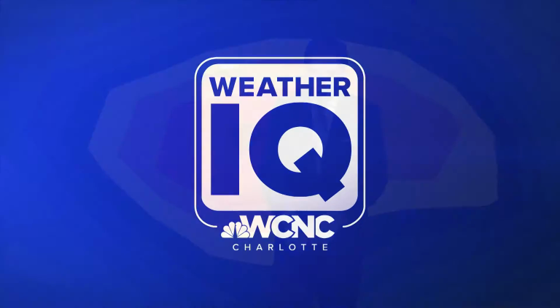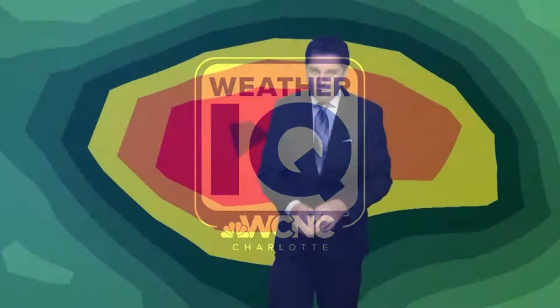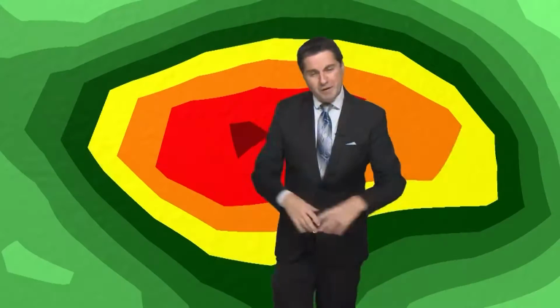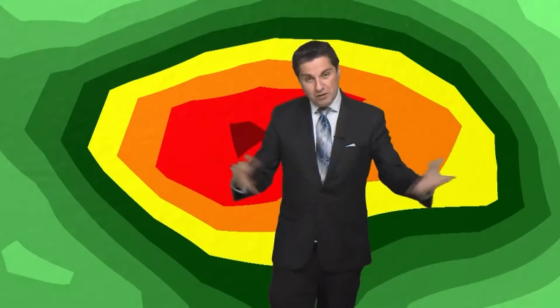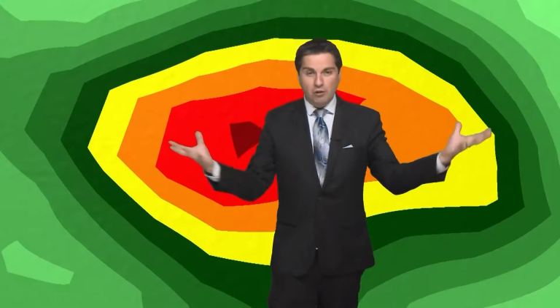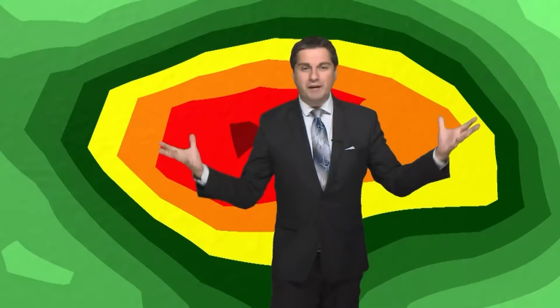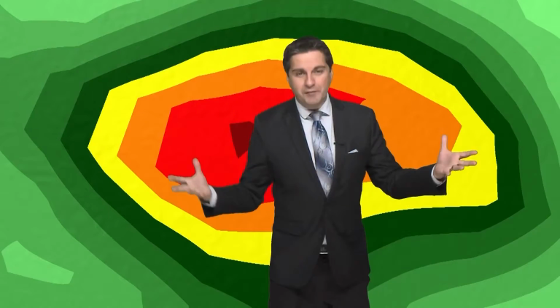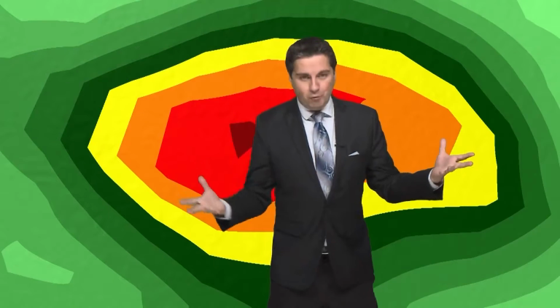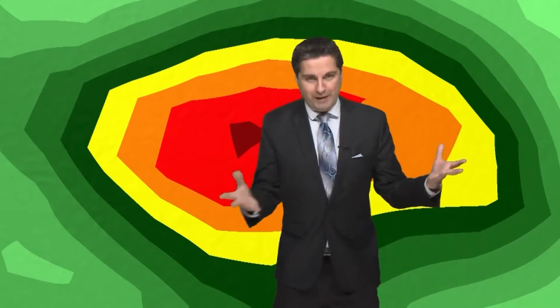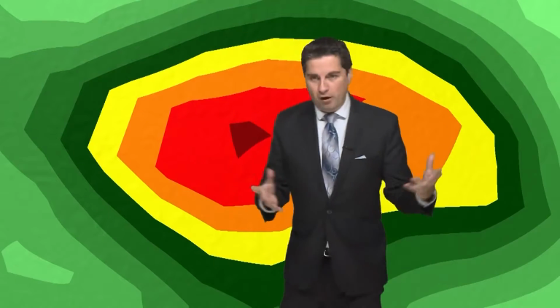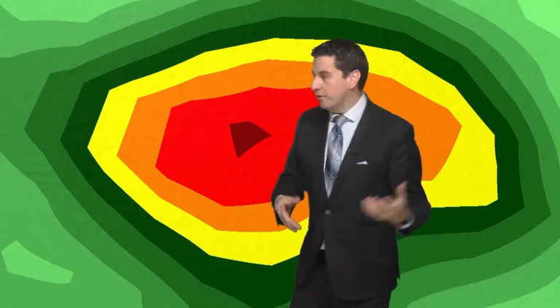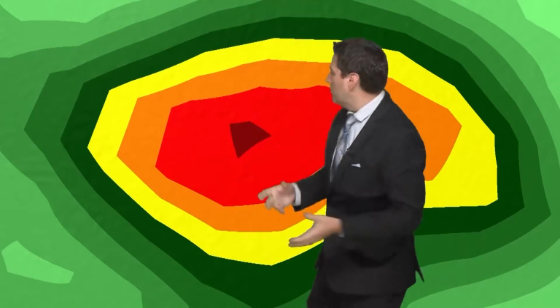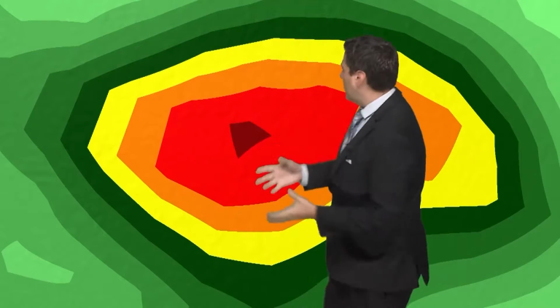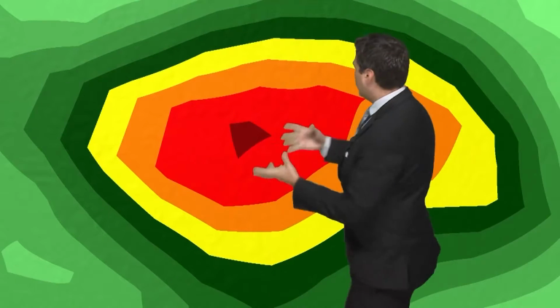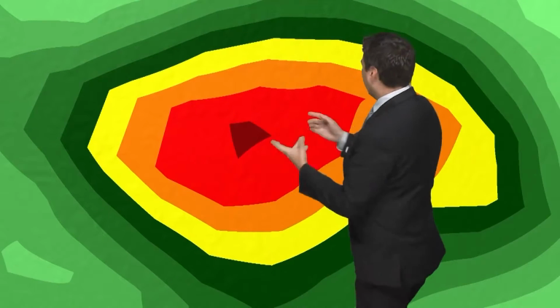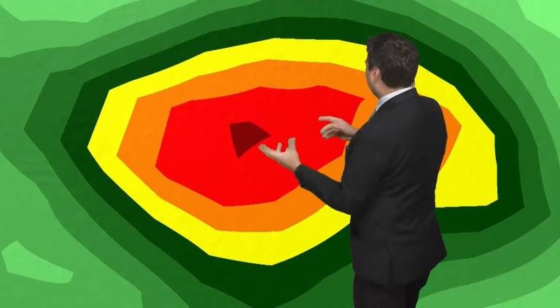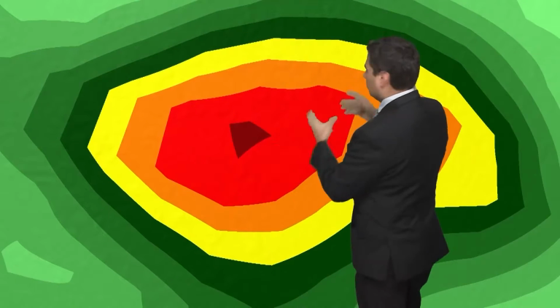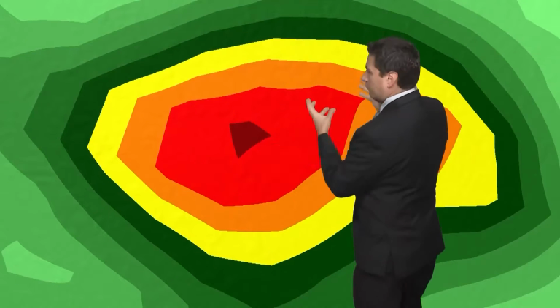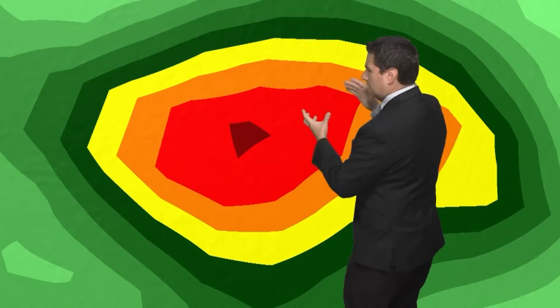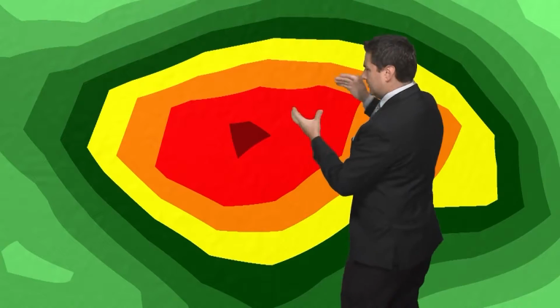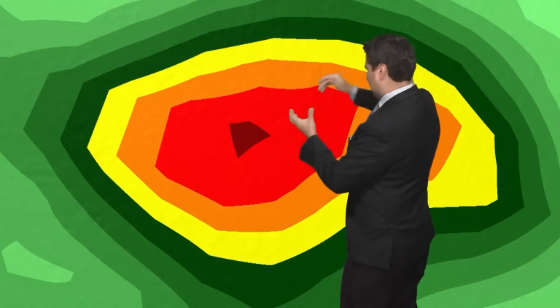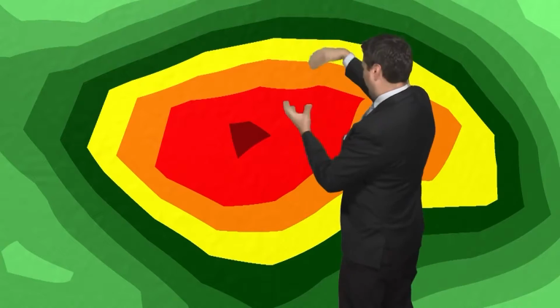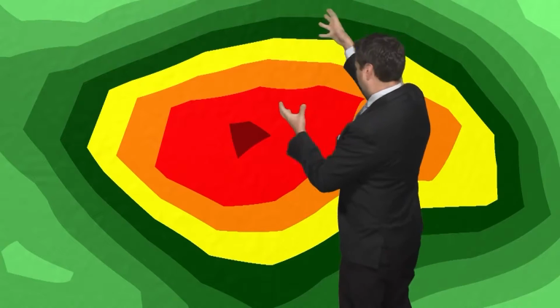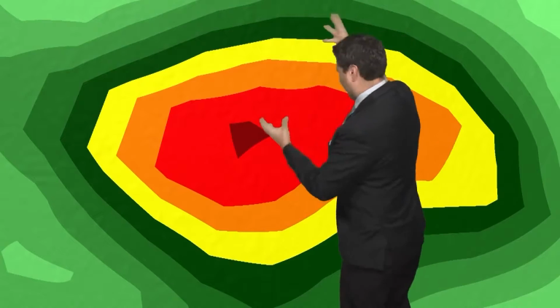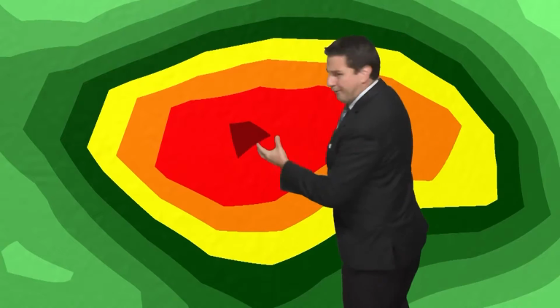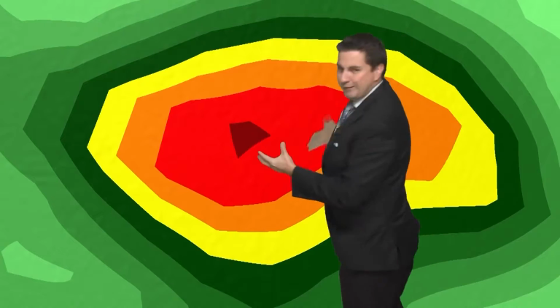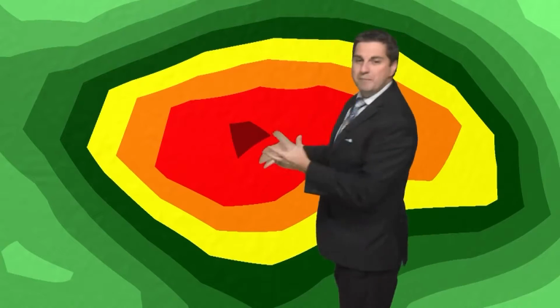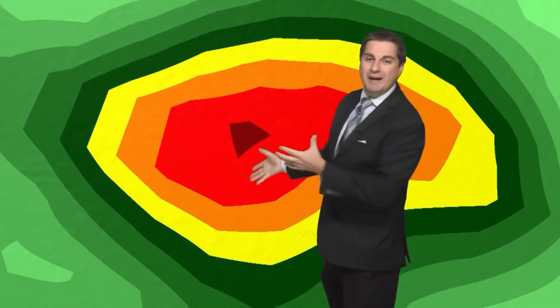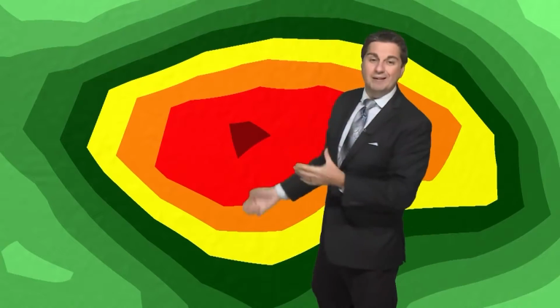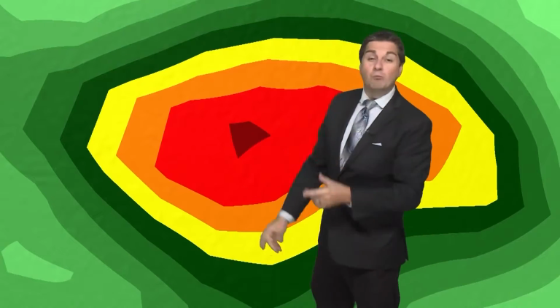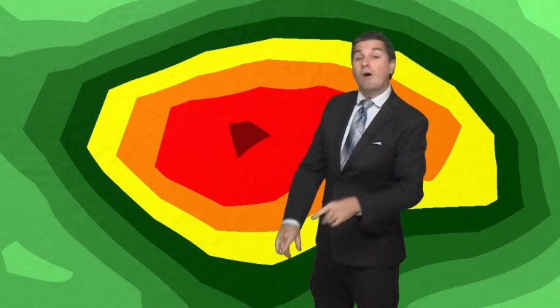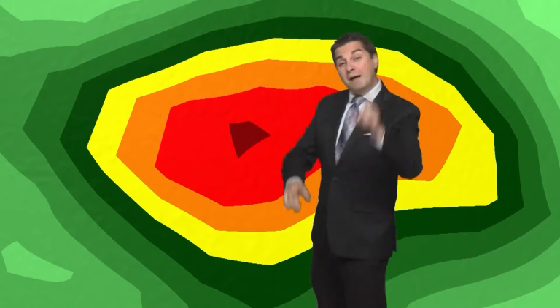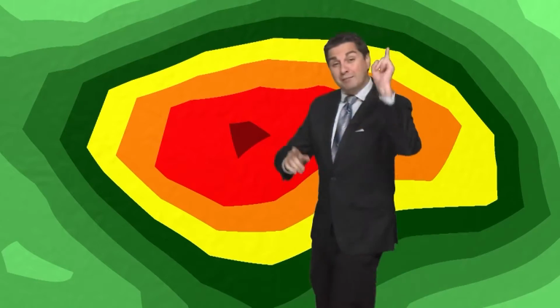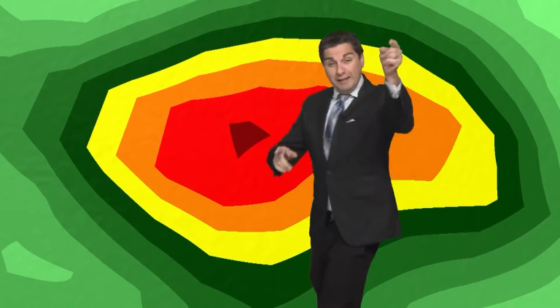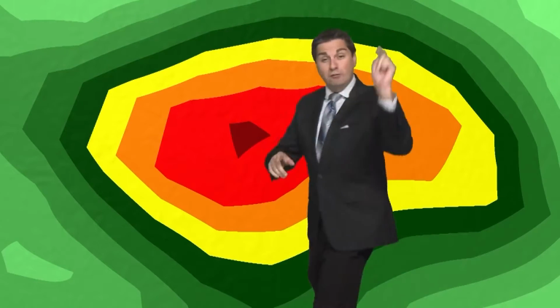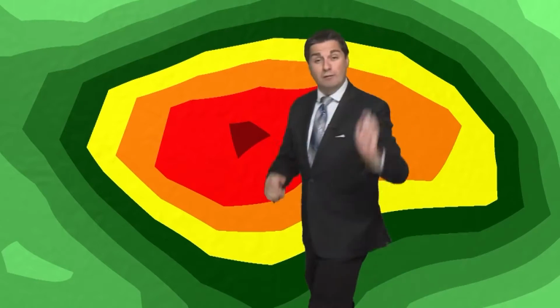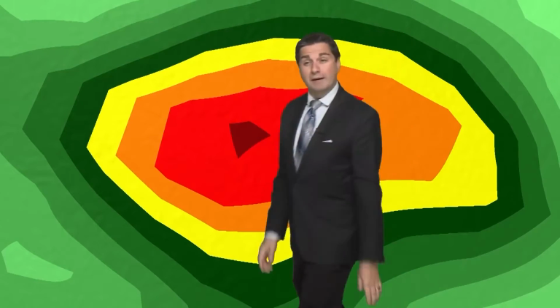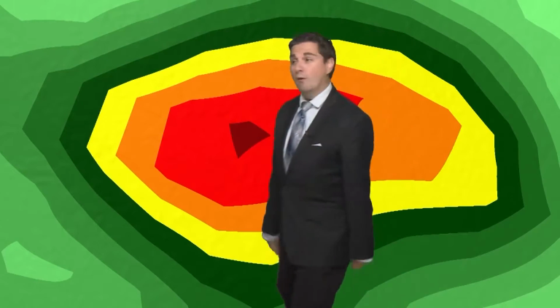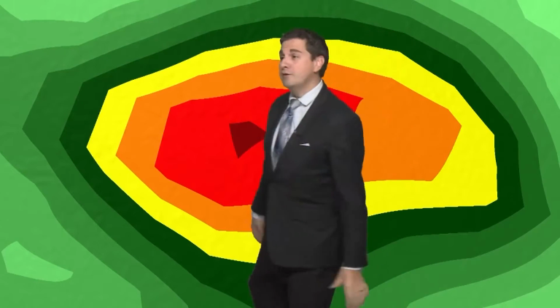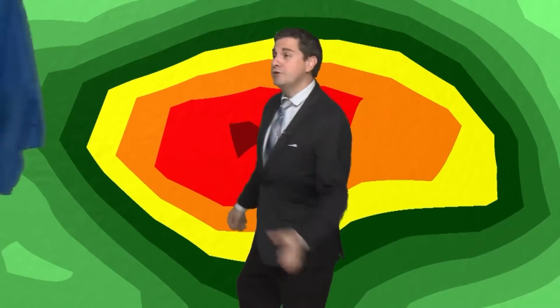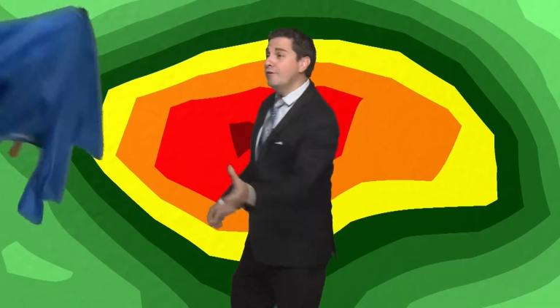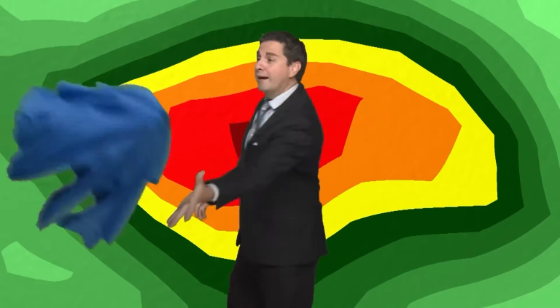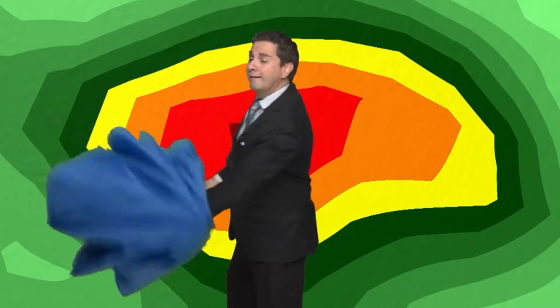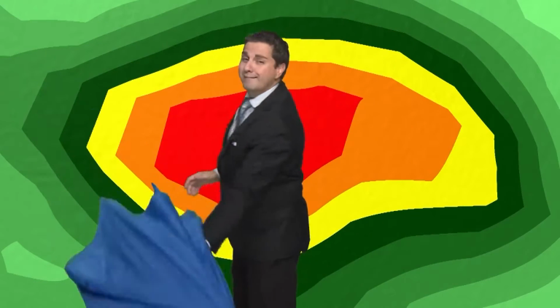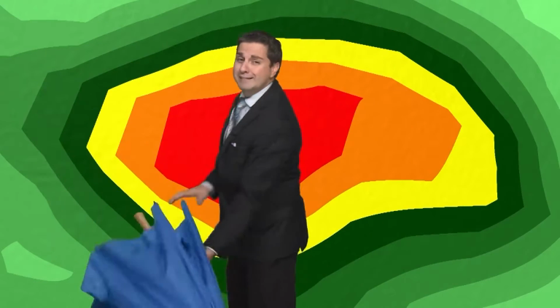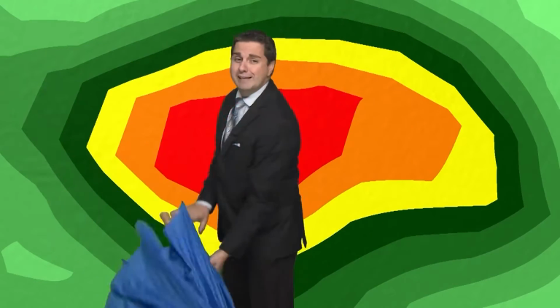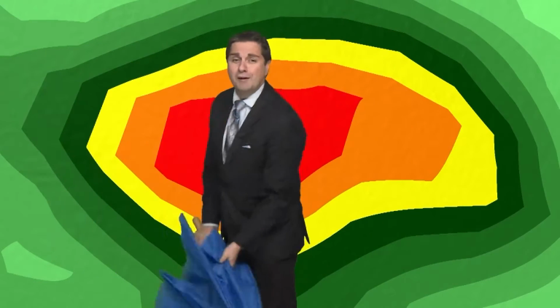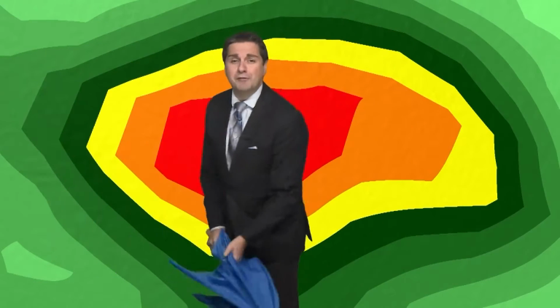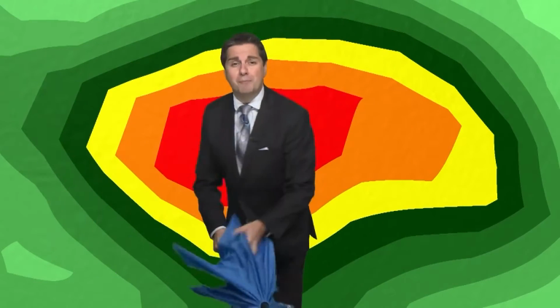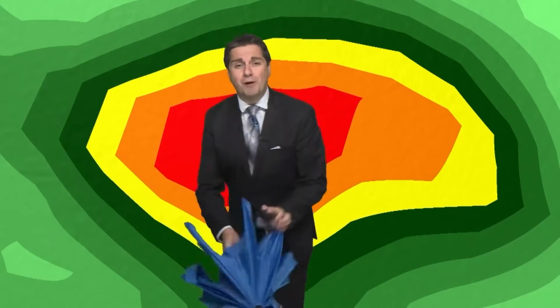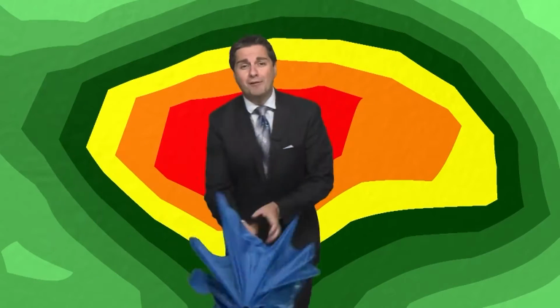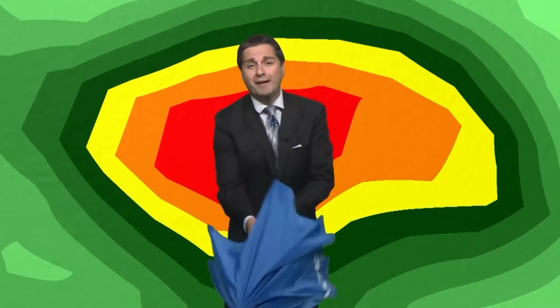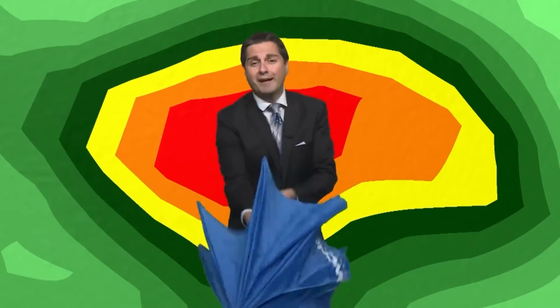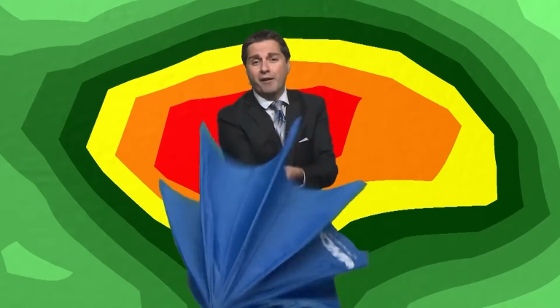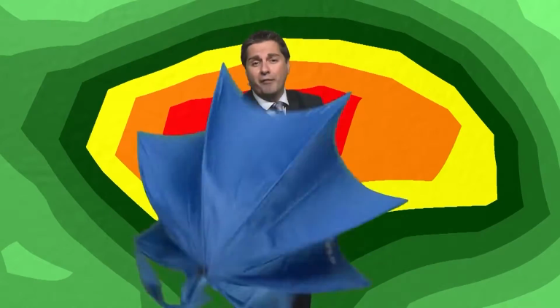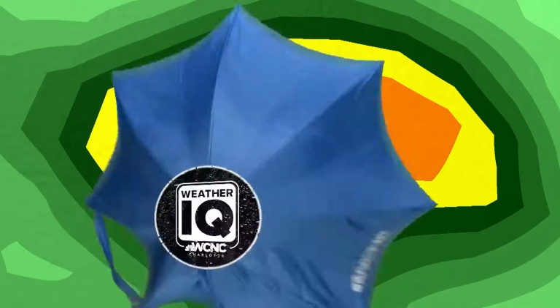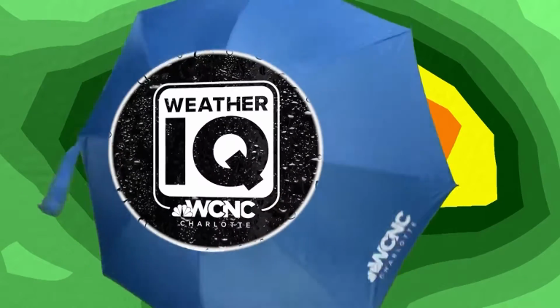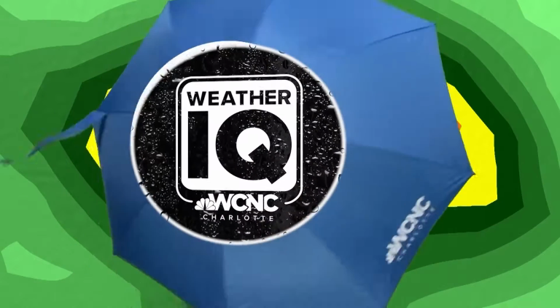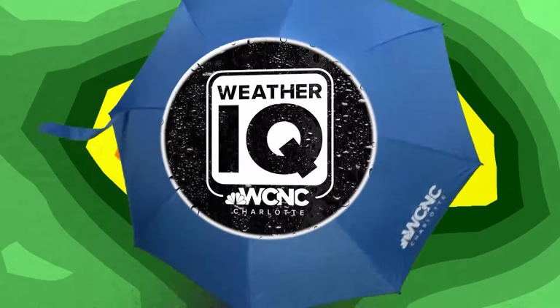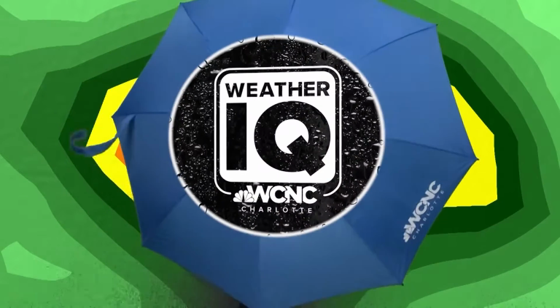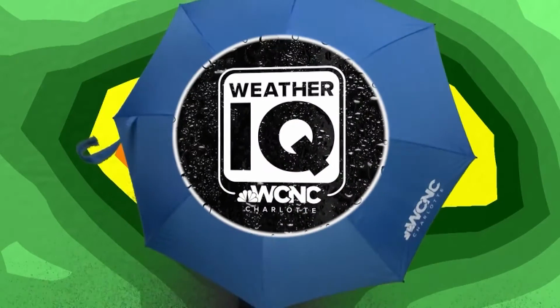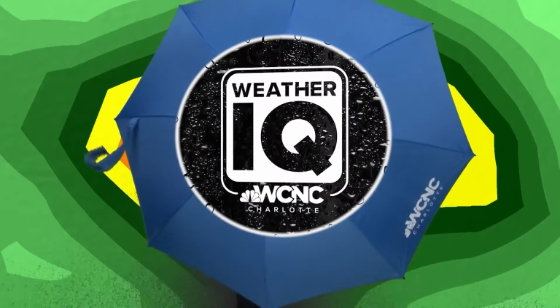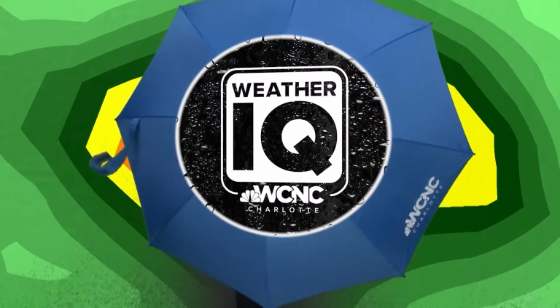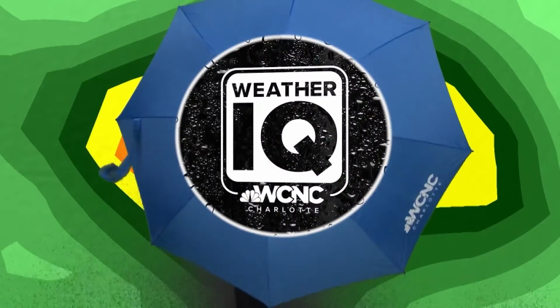When you're looking at the radar, you may be thinking, what does all this really mean? Well I'm literally going to show you. Let's get out the umbrella in another WeatherIQ.